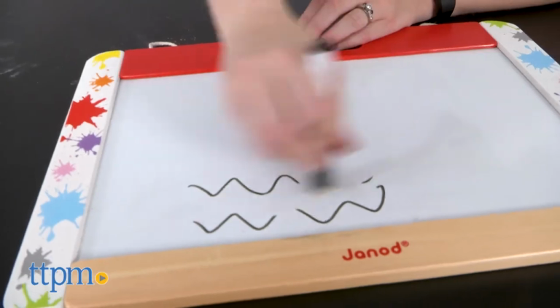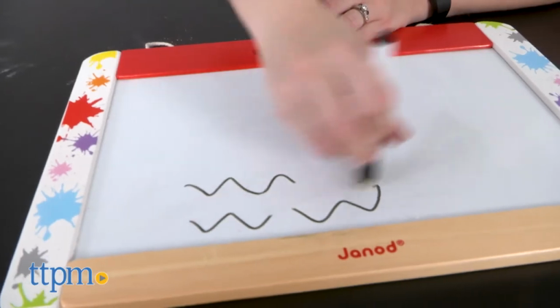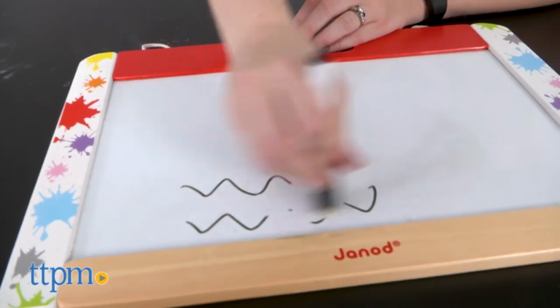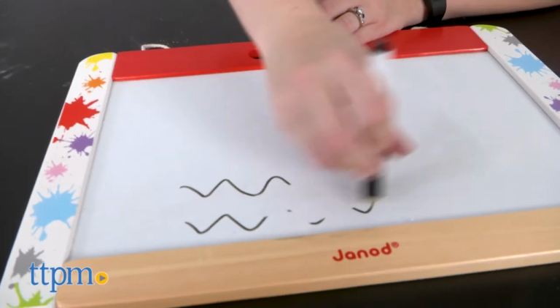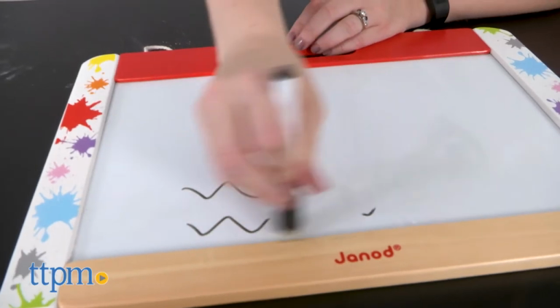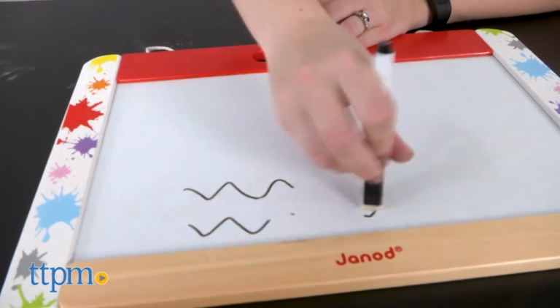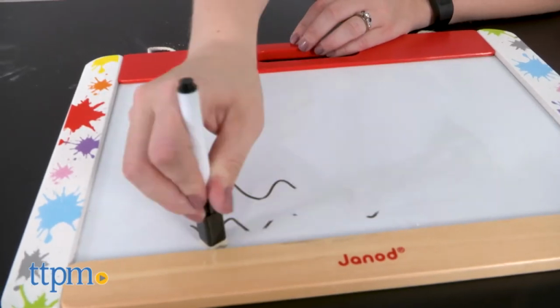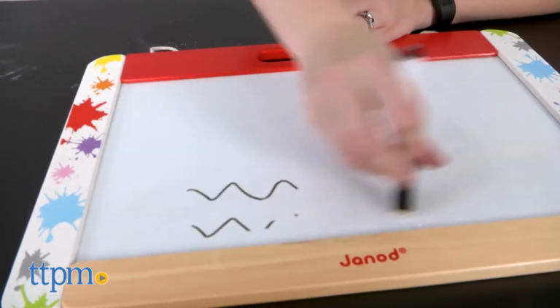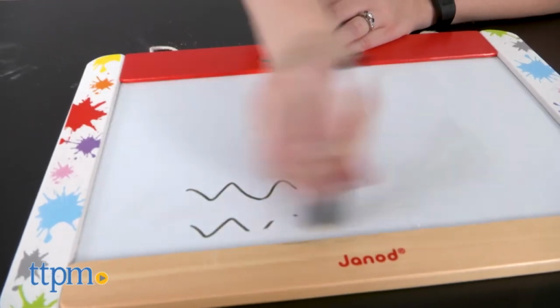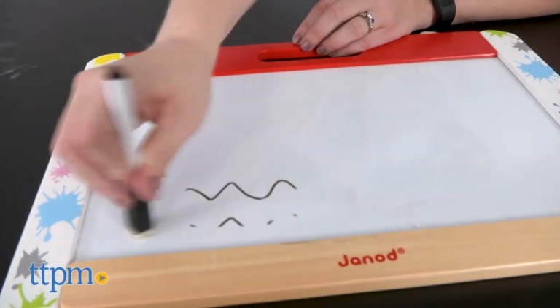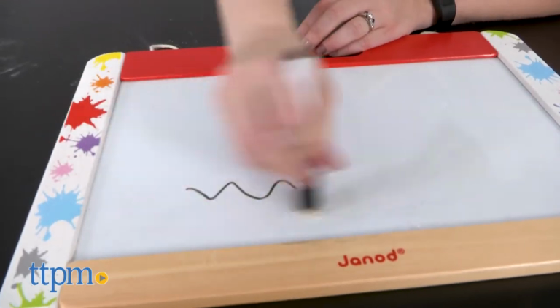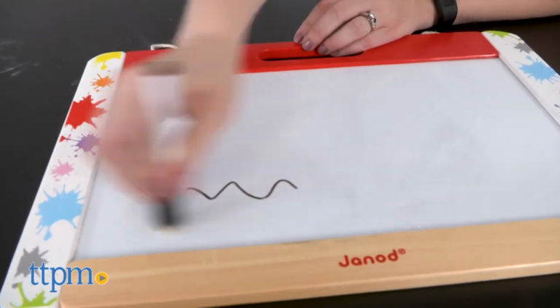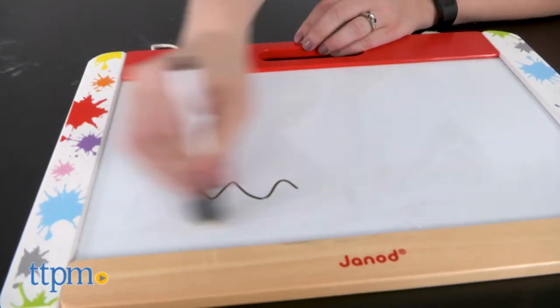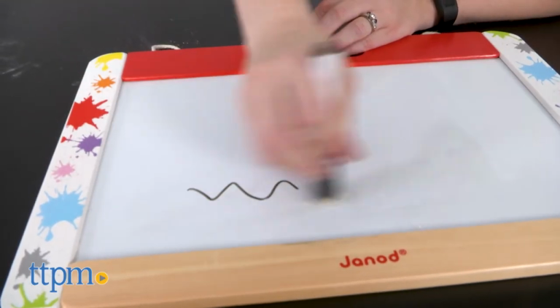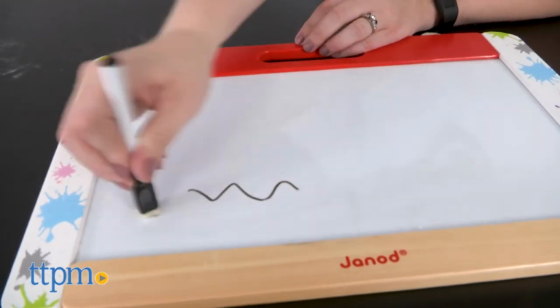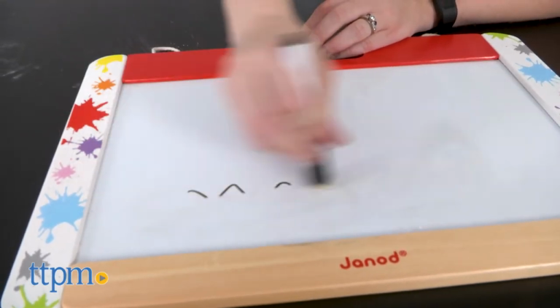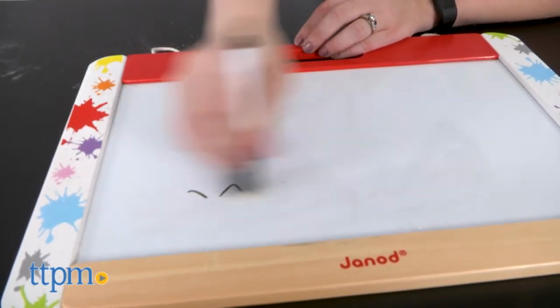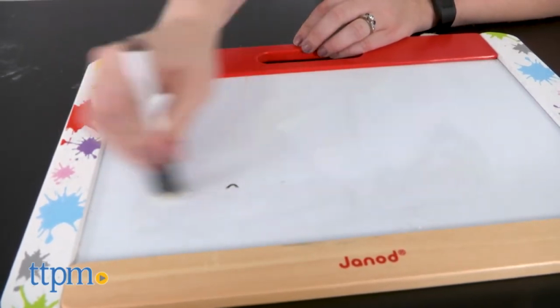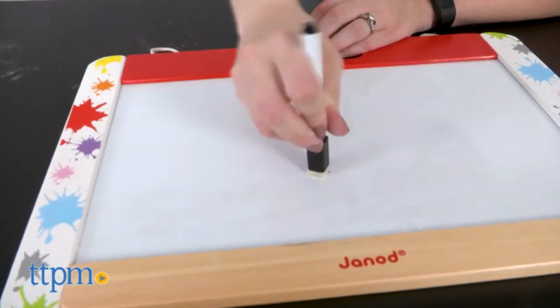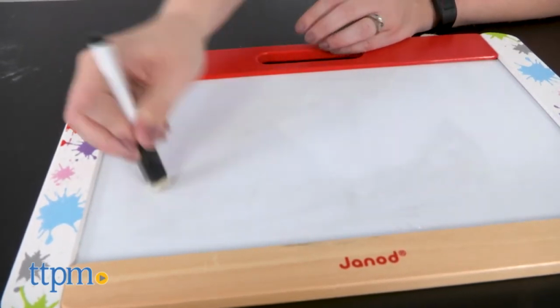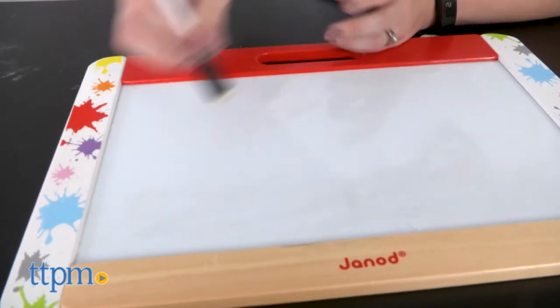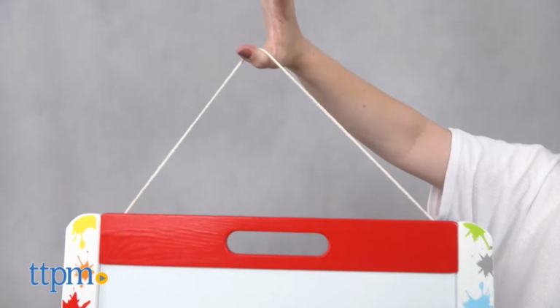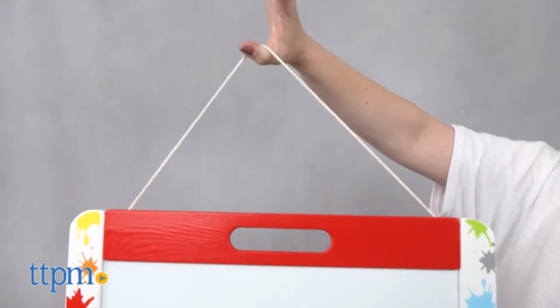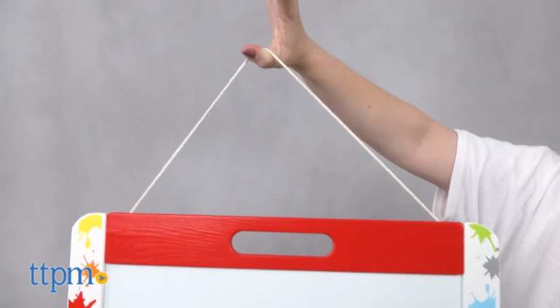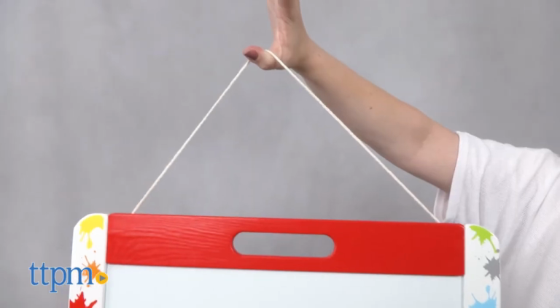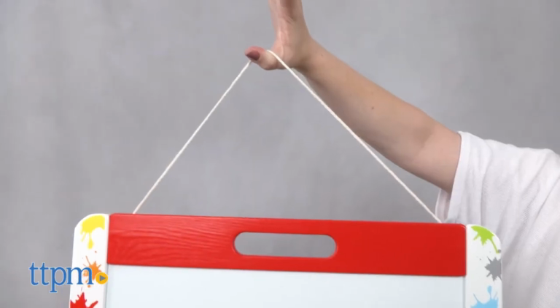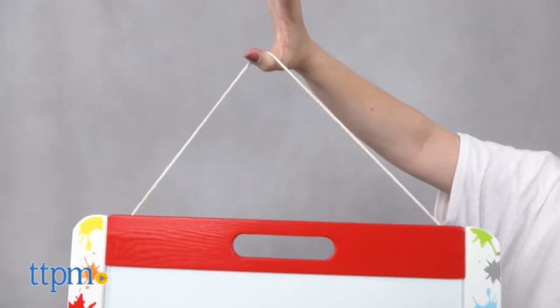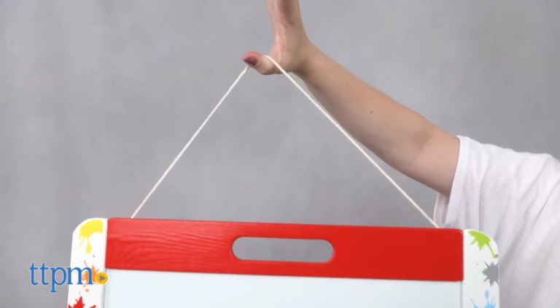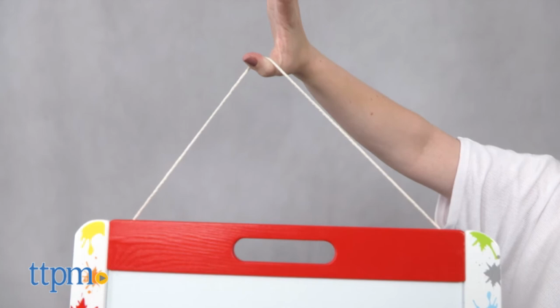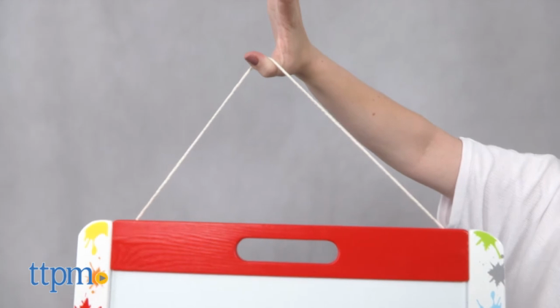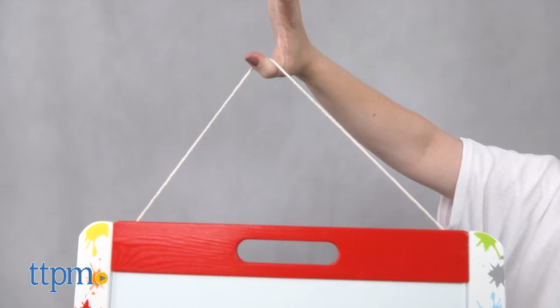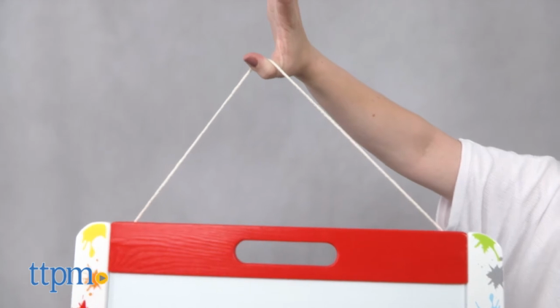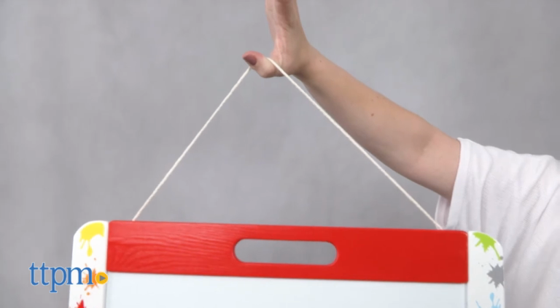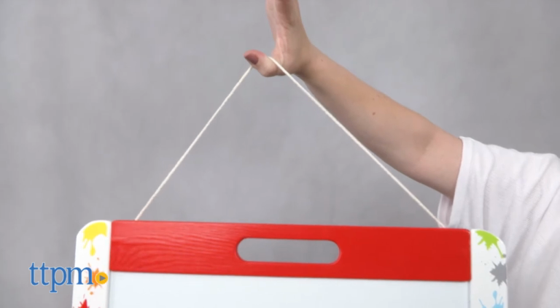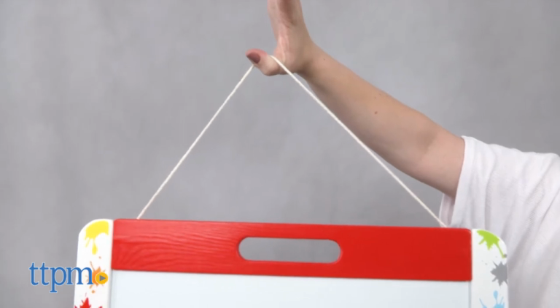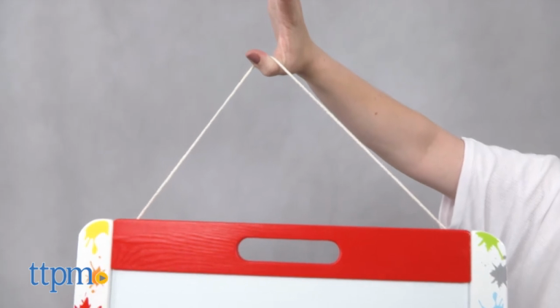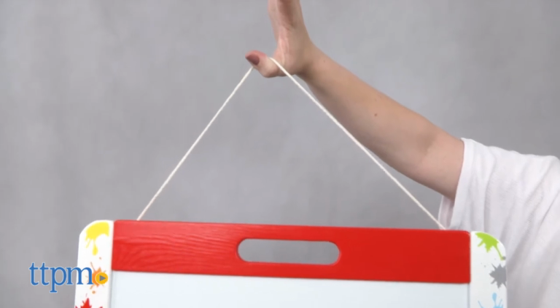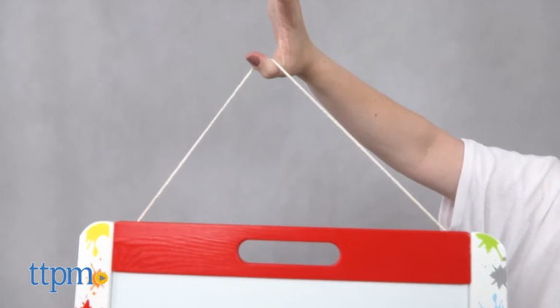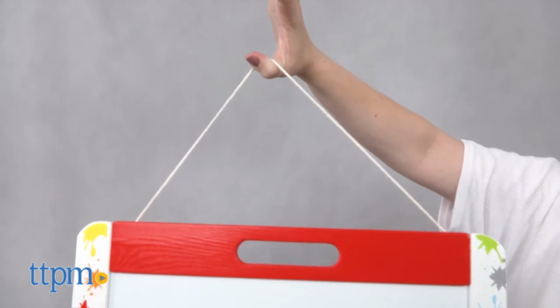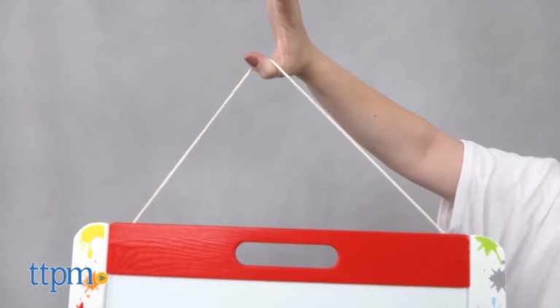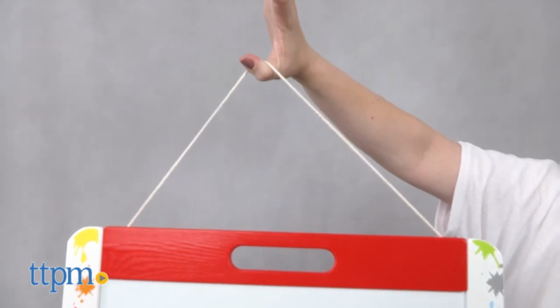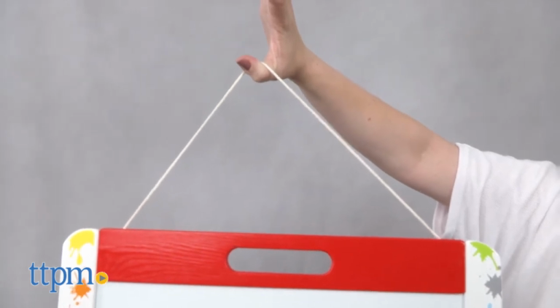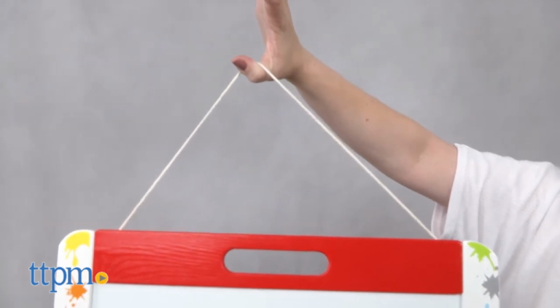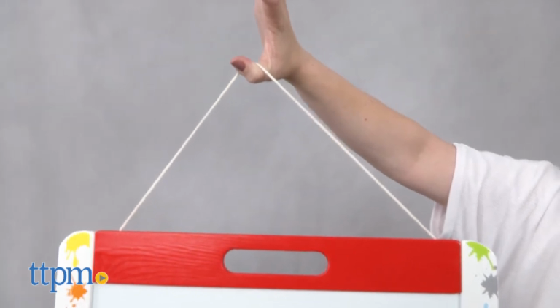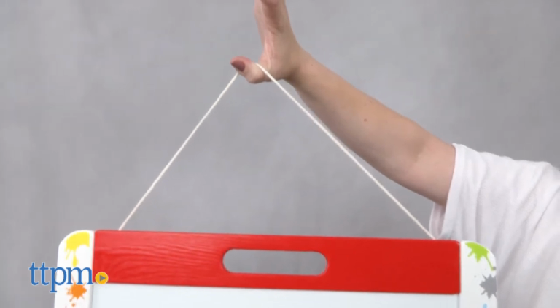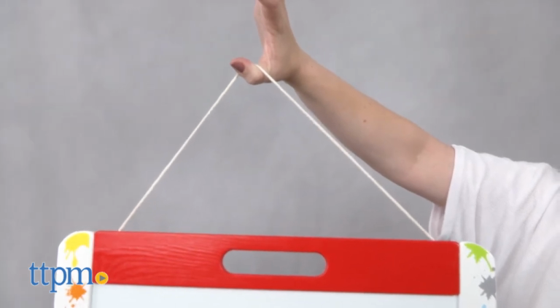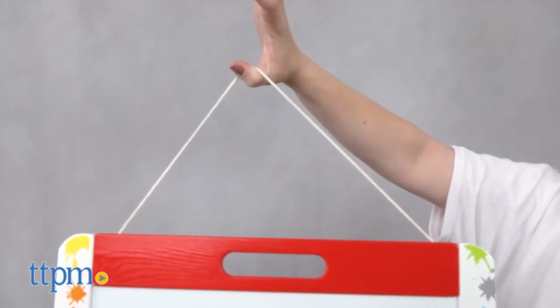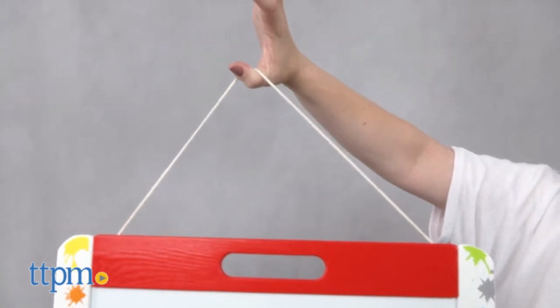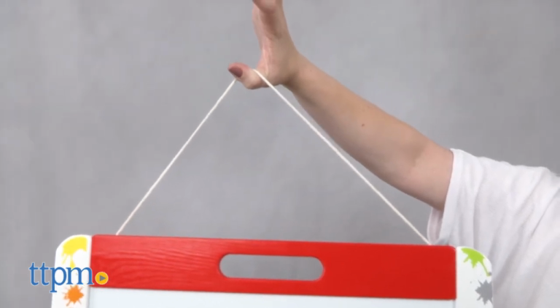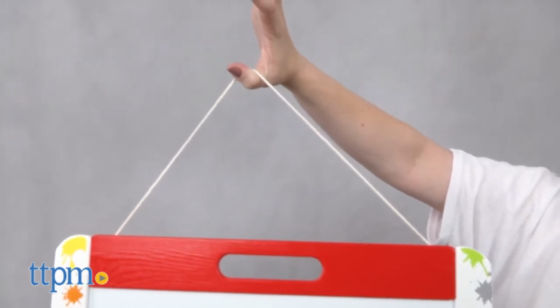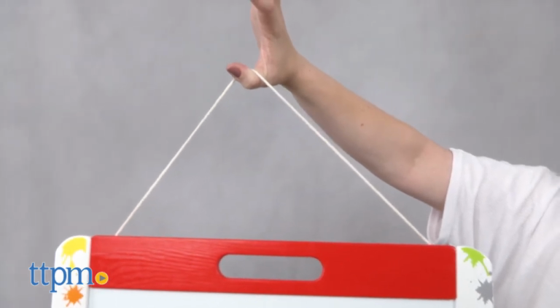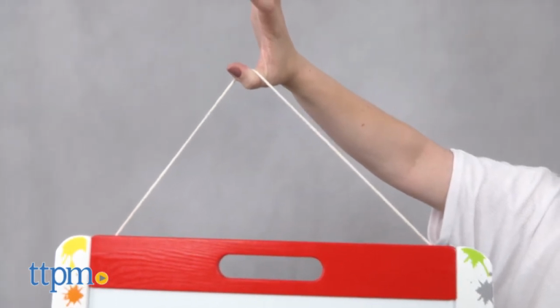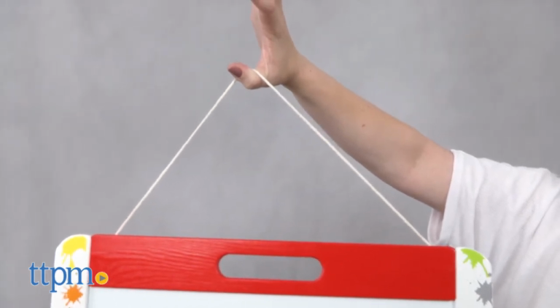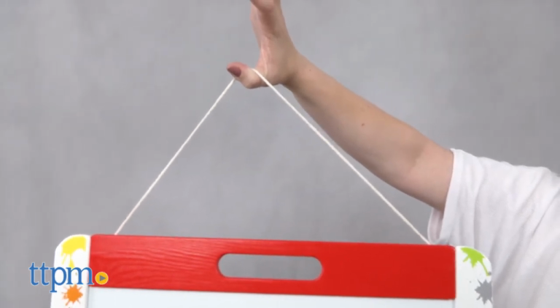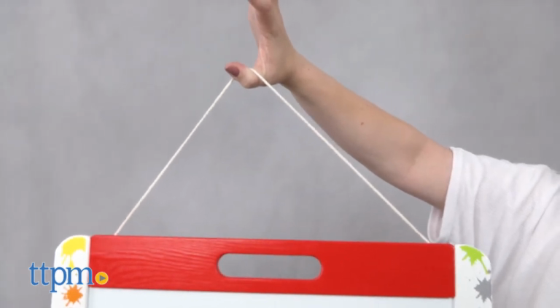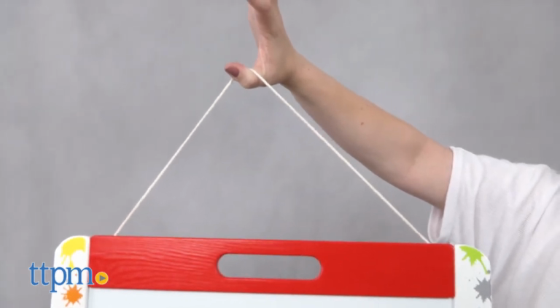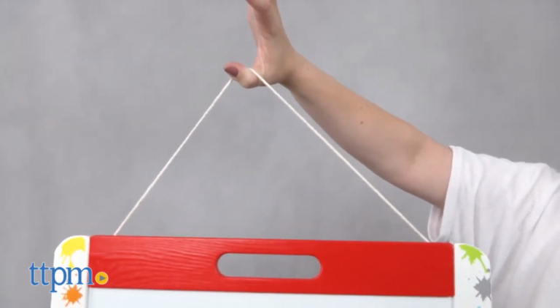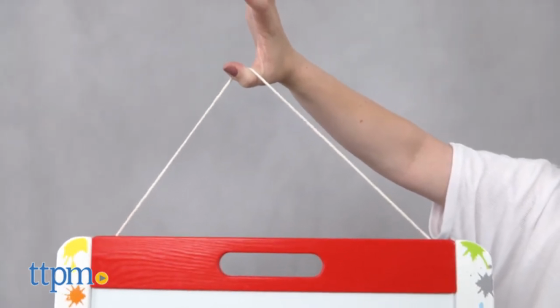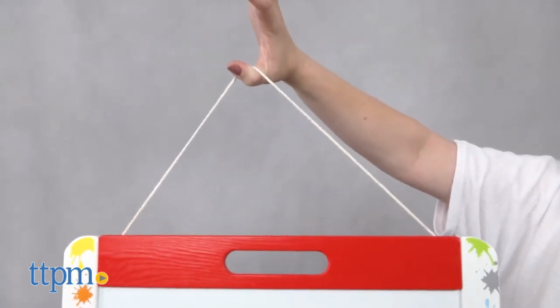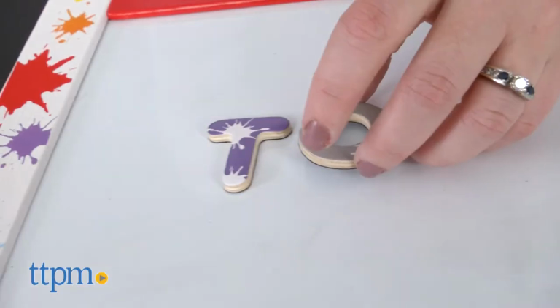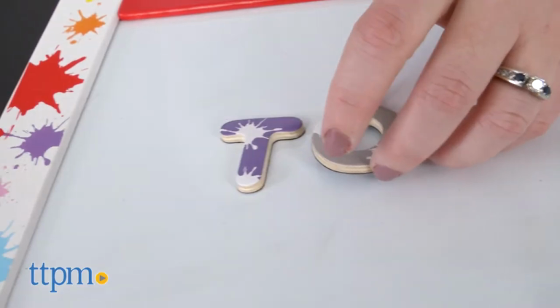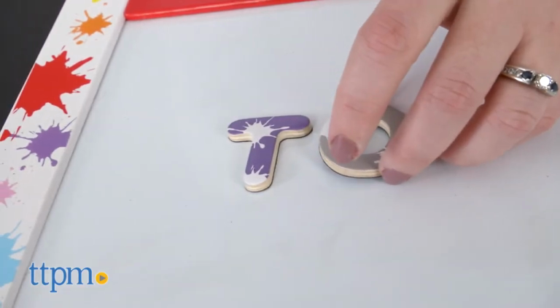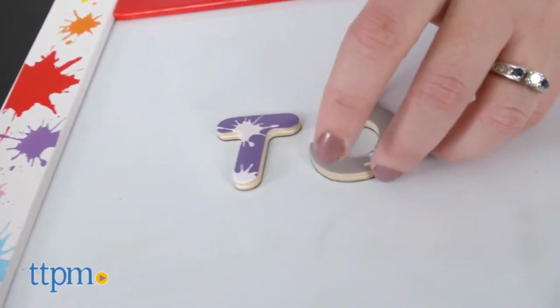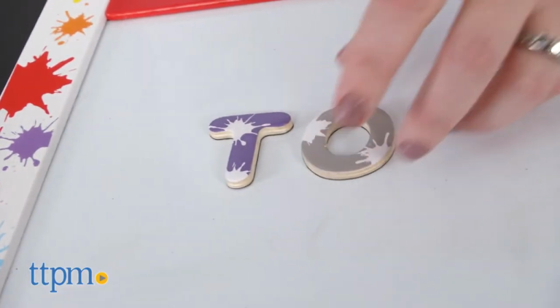Use the included dry erase marker and 5 pieces of chalk to draw and write. The marker even has a built-in eraser. The built-in rope handle makes it easy to move this from room to room, and you can even hang the board from the rope.